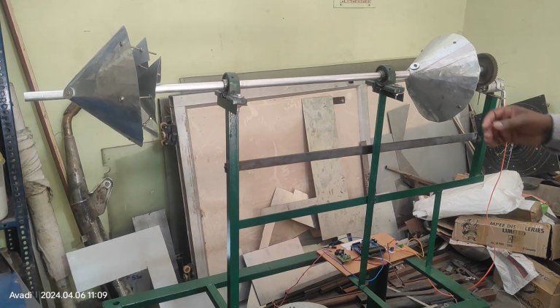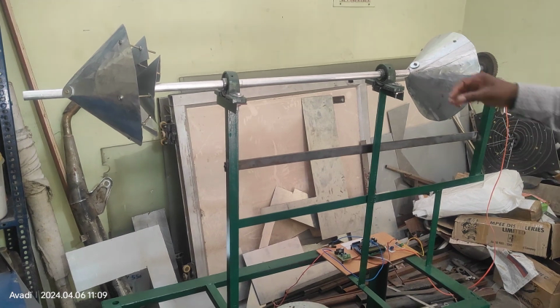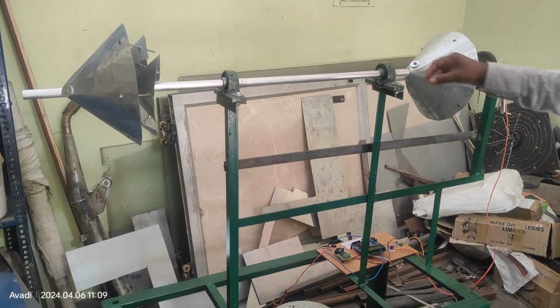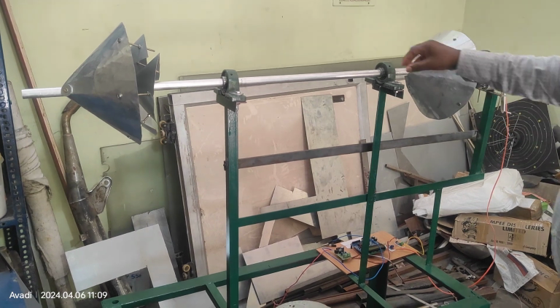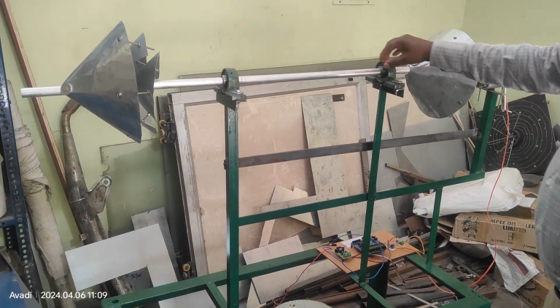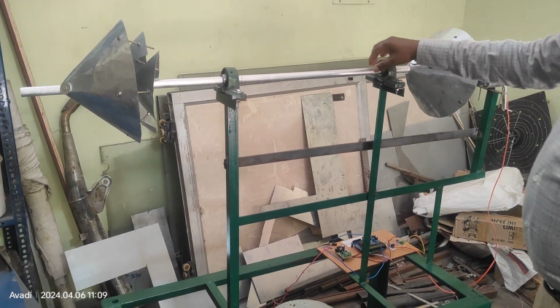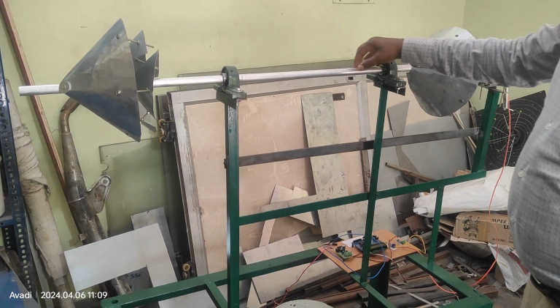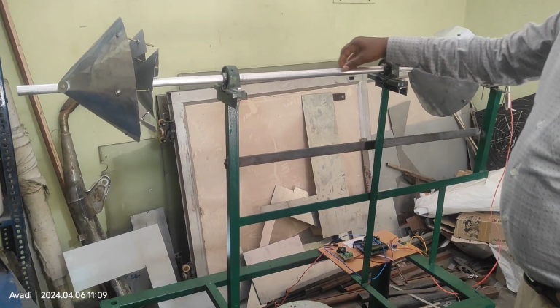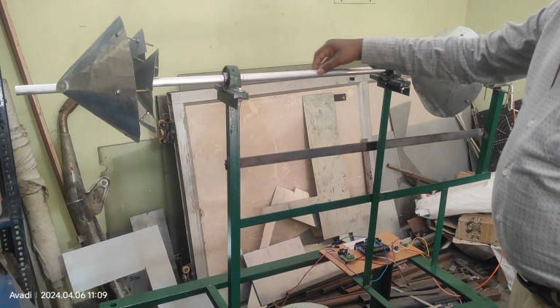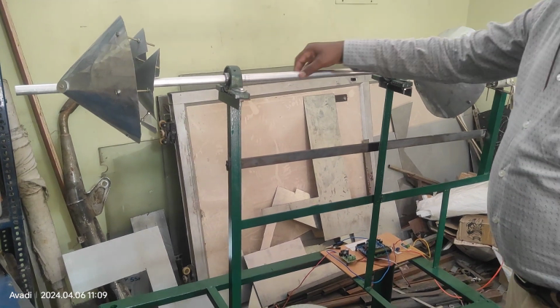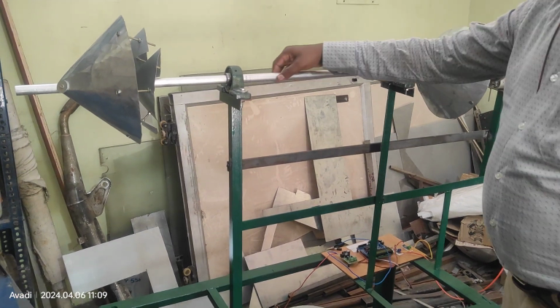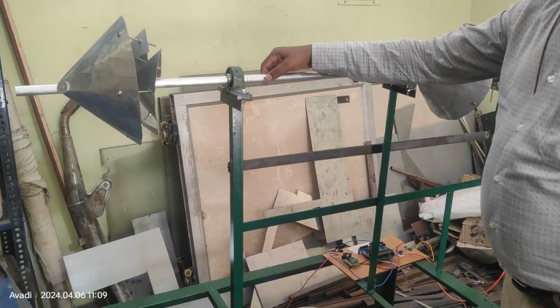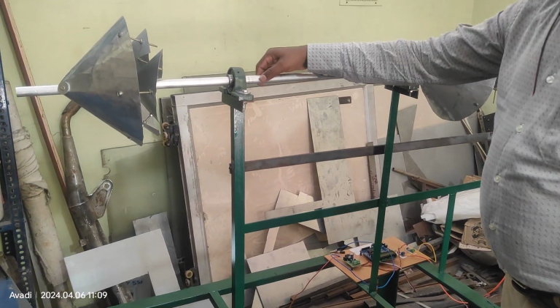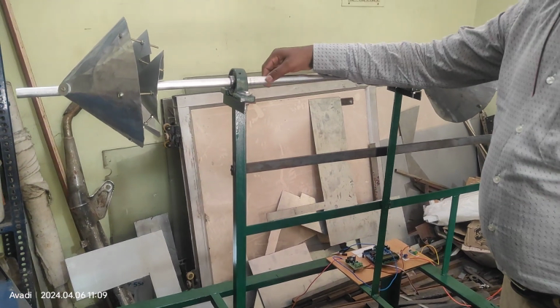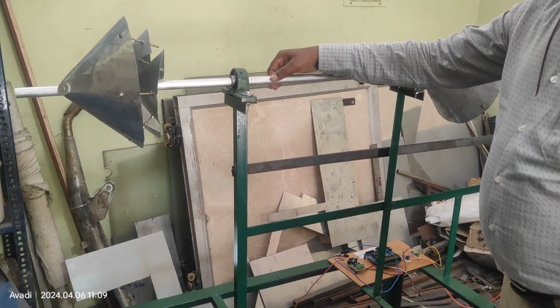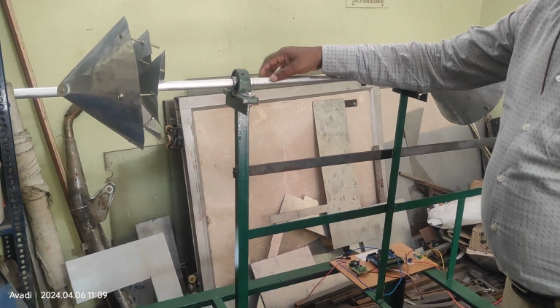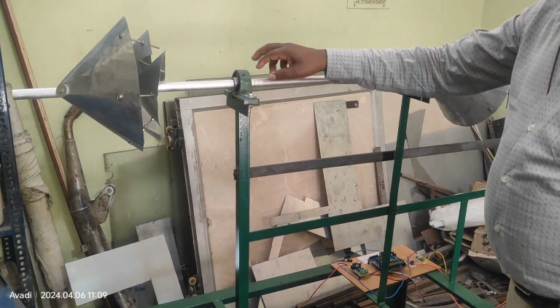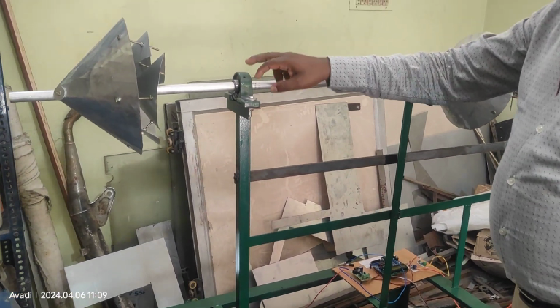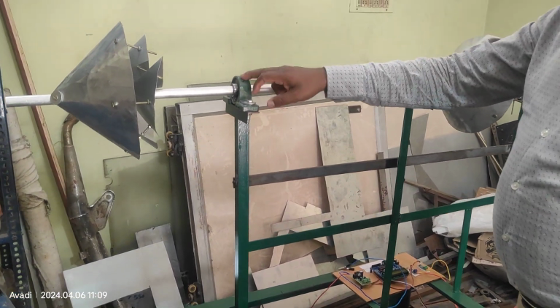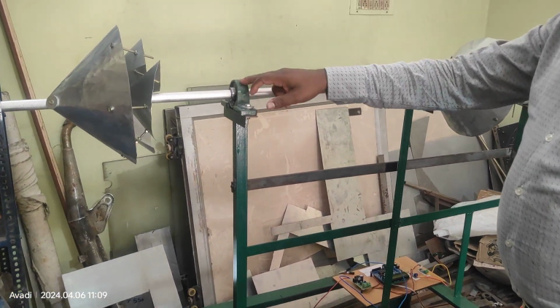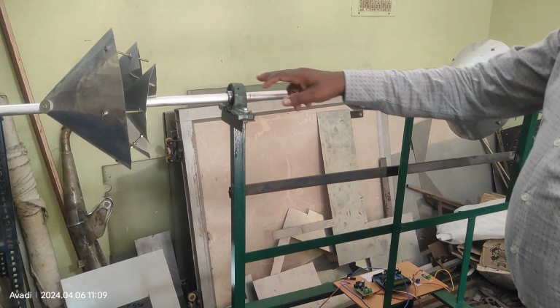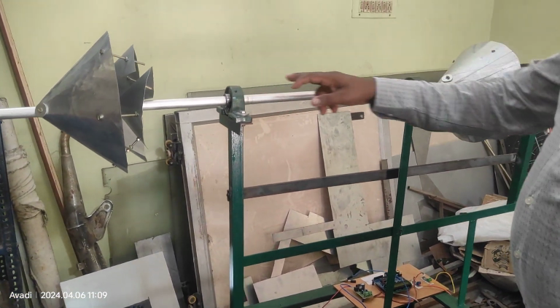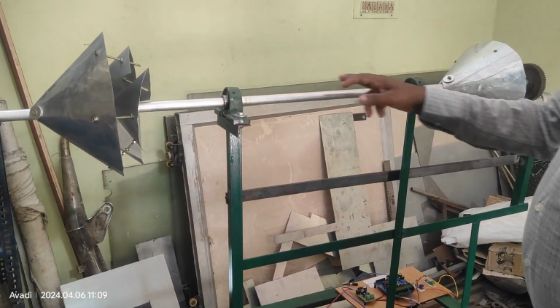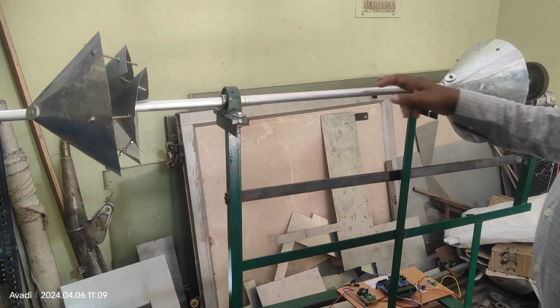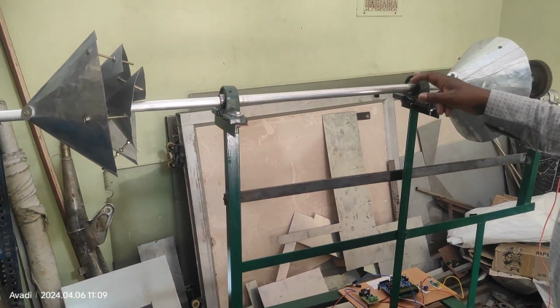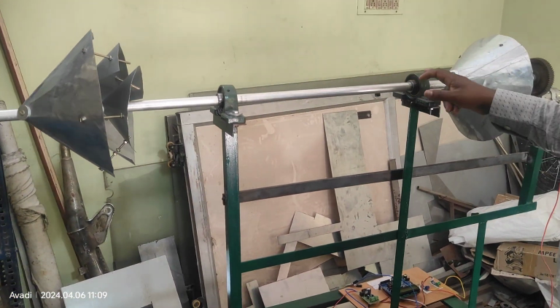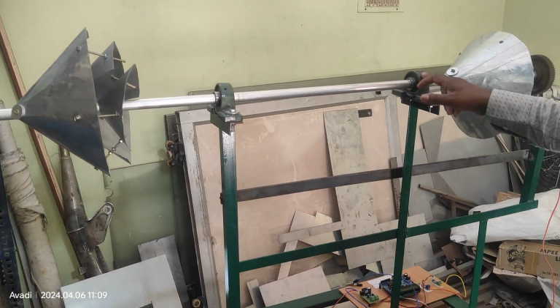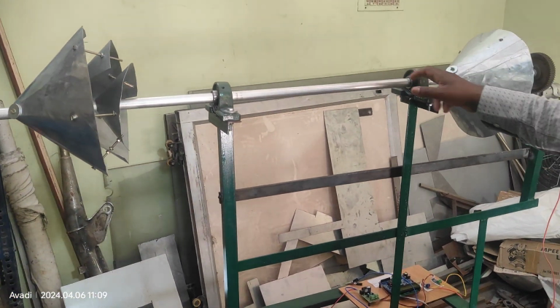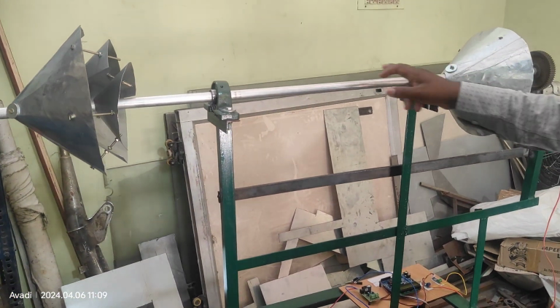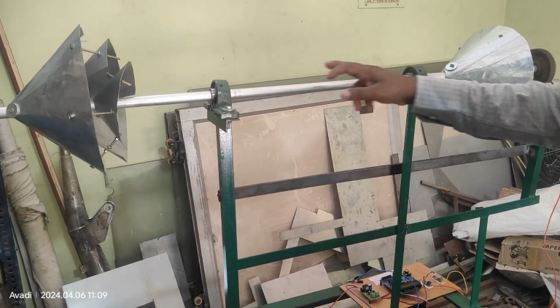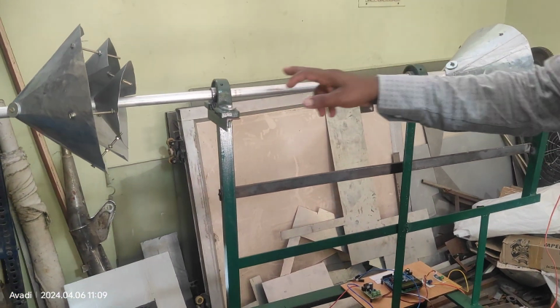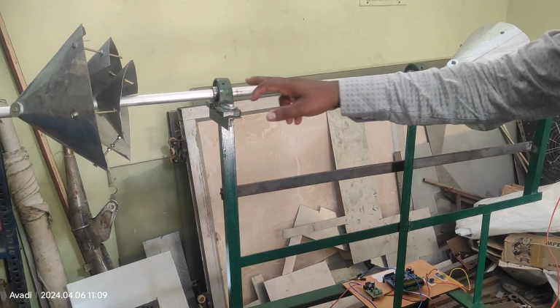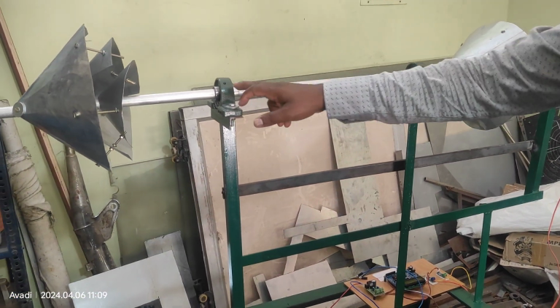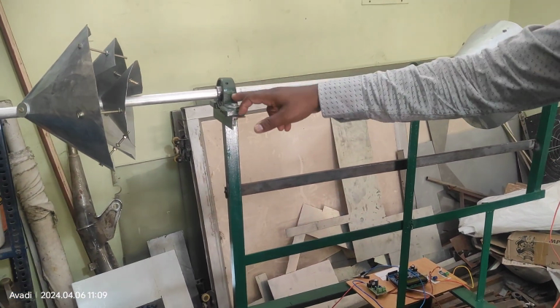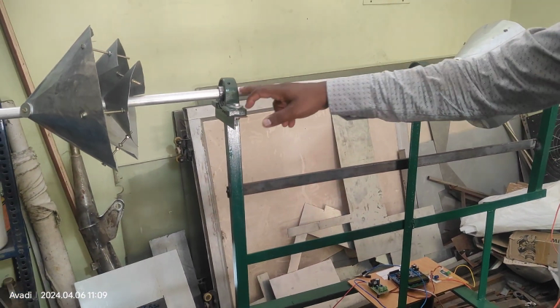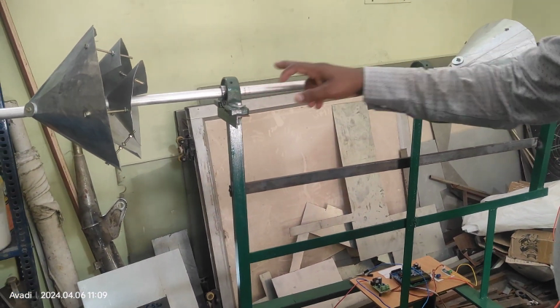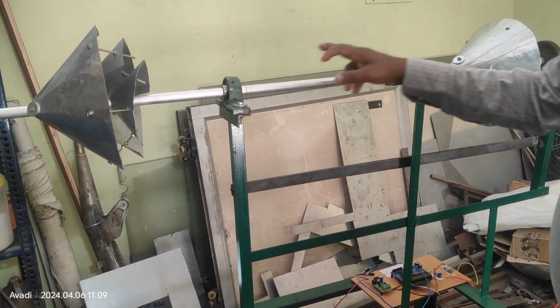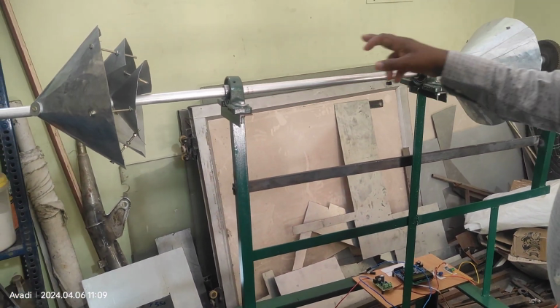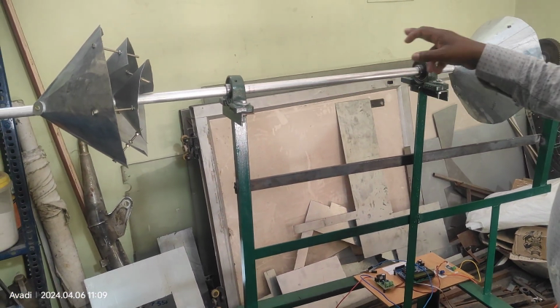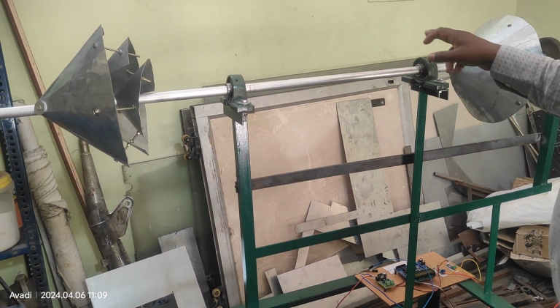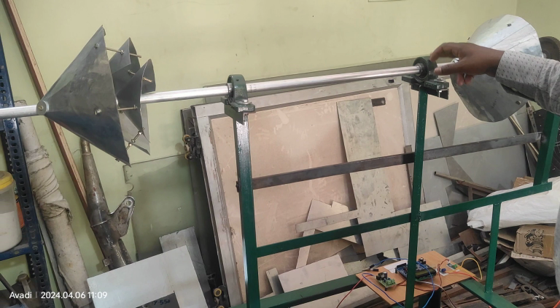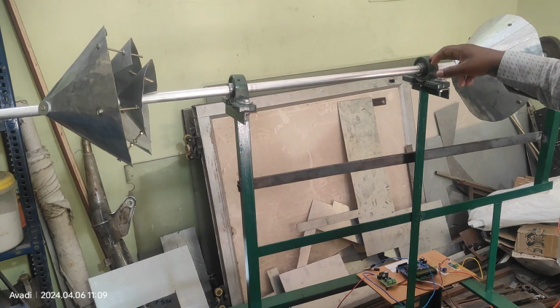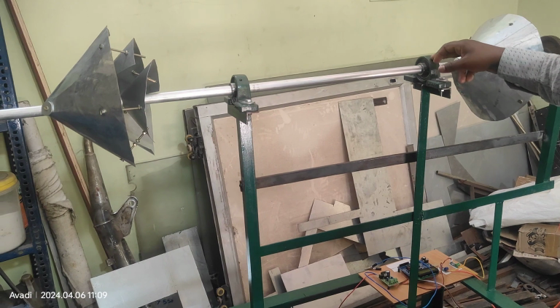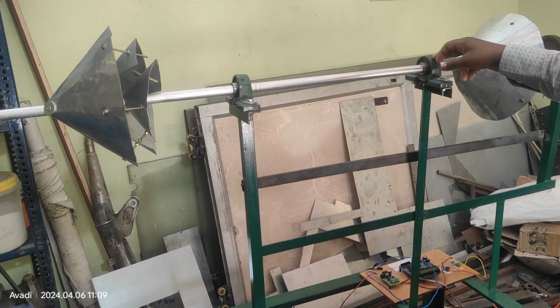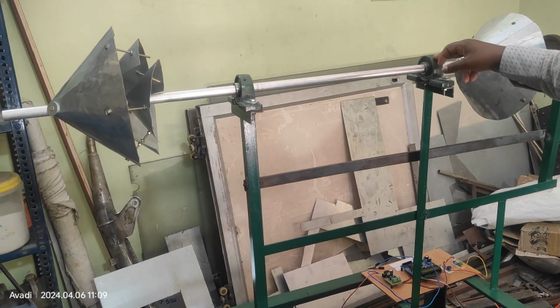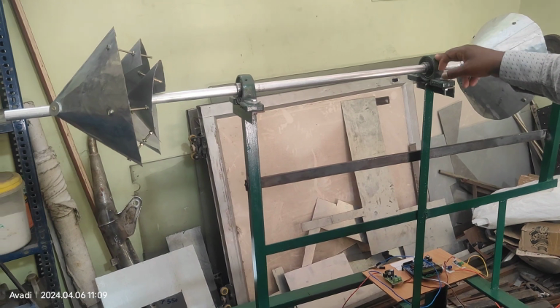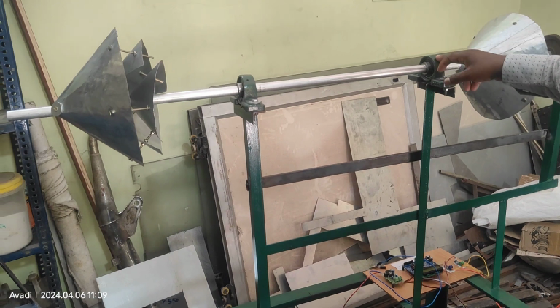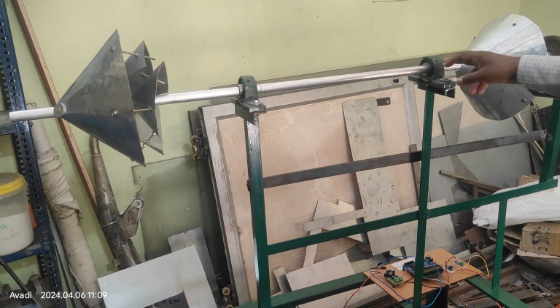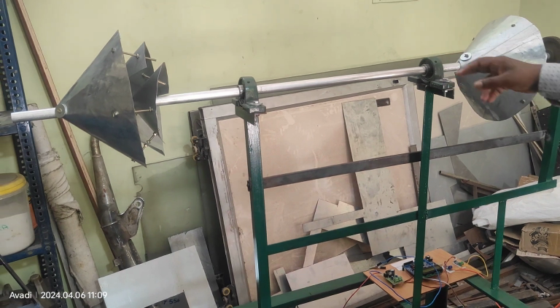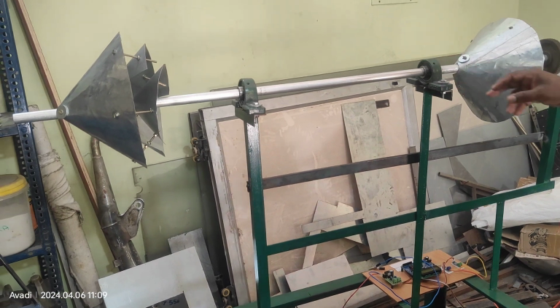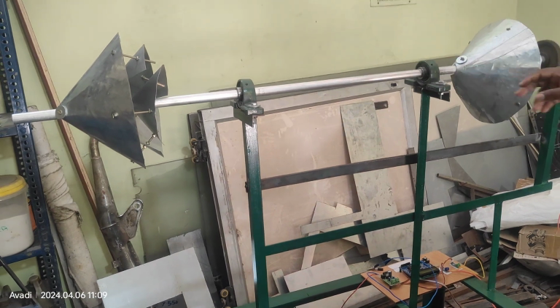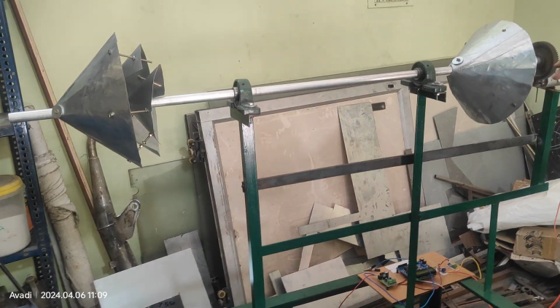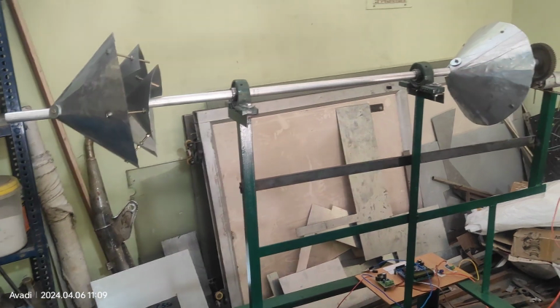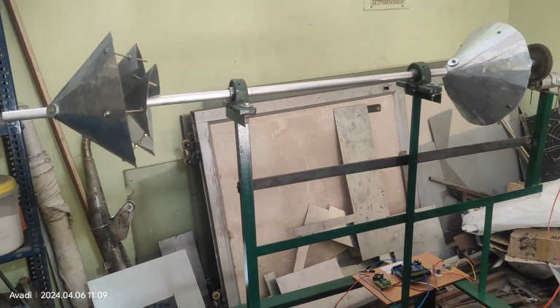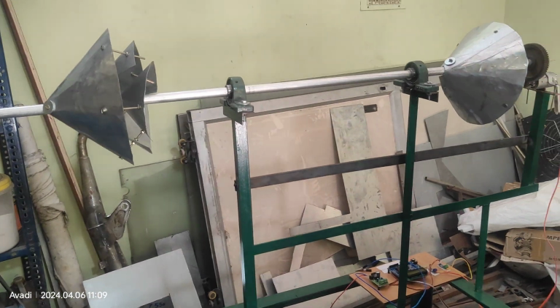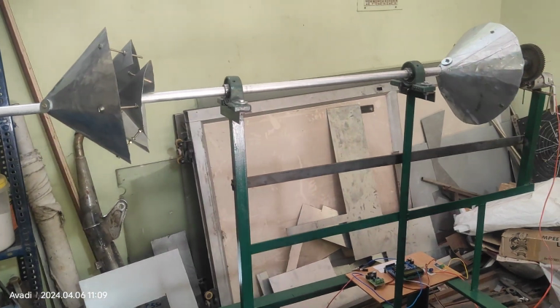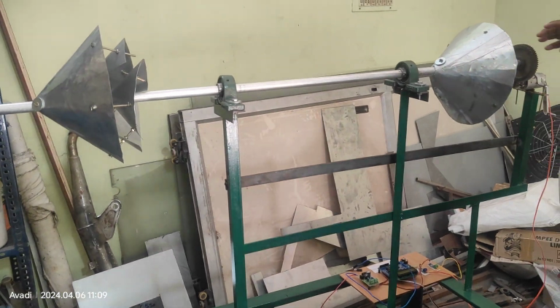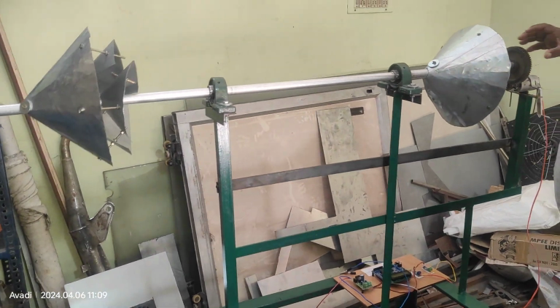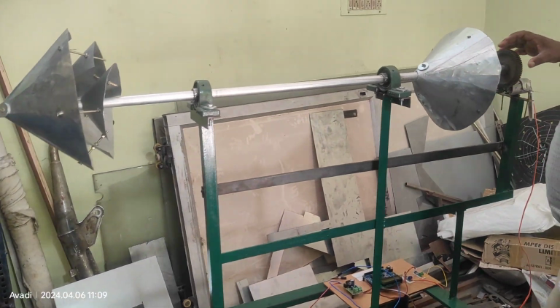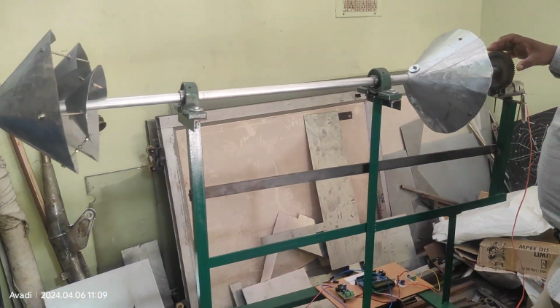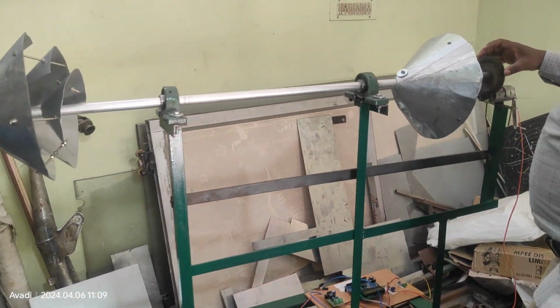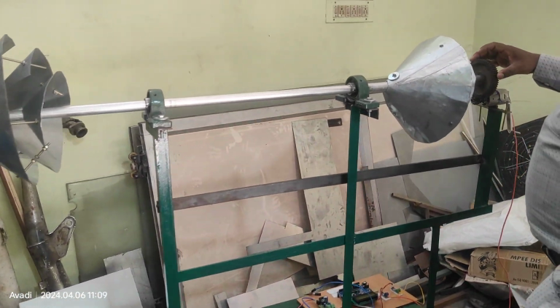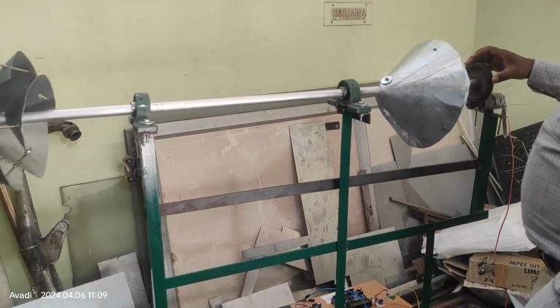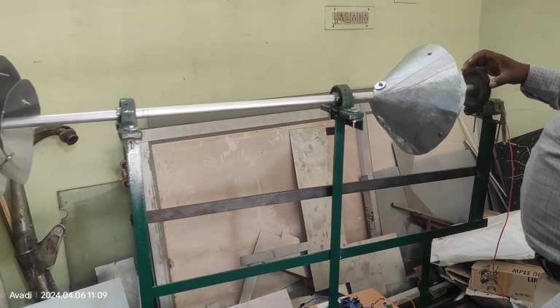This is the aluminium shaft. A bearing has been used for easy rotation, and we have a gear as well.